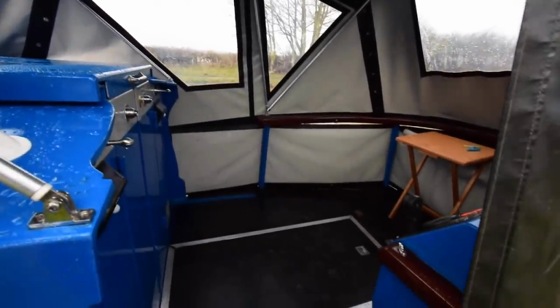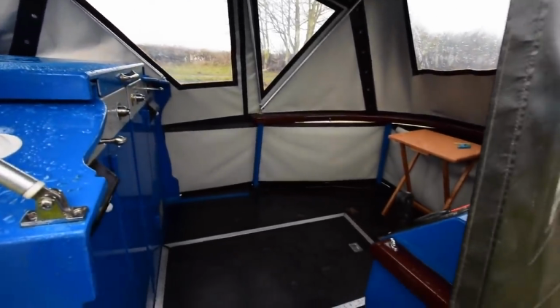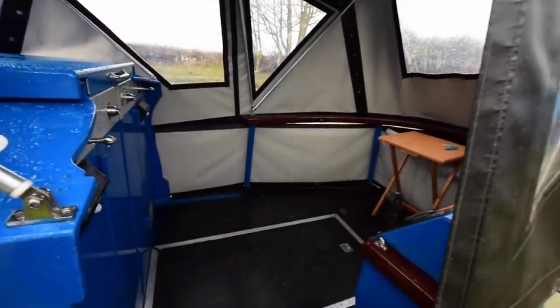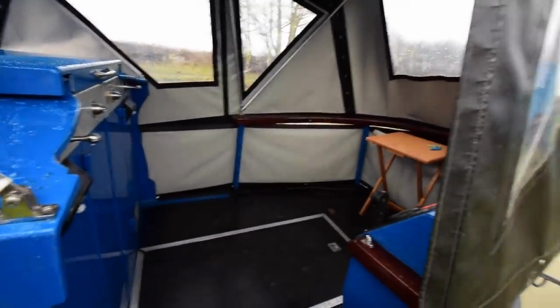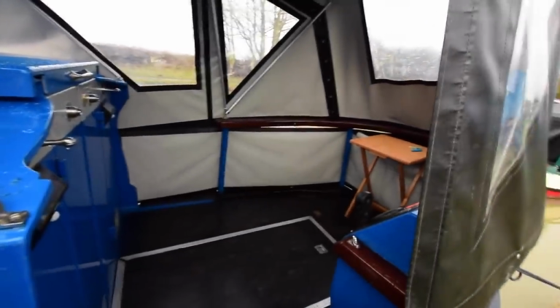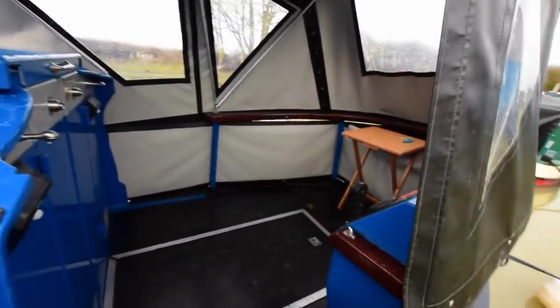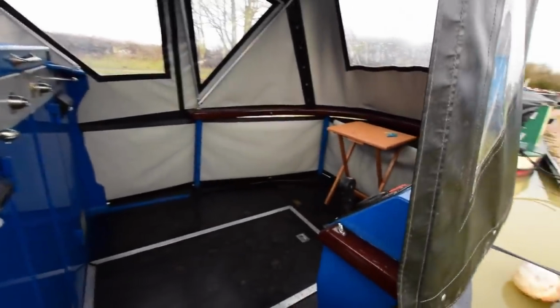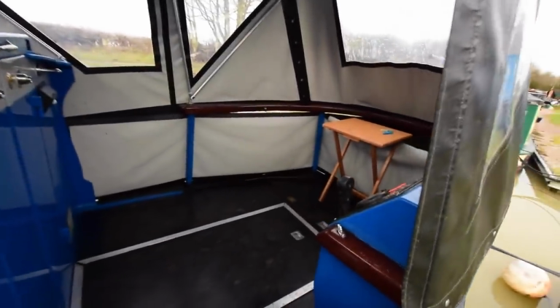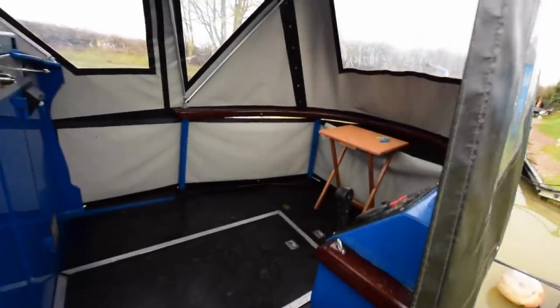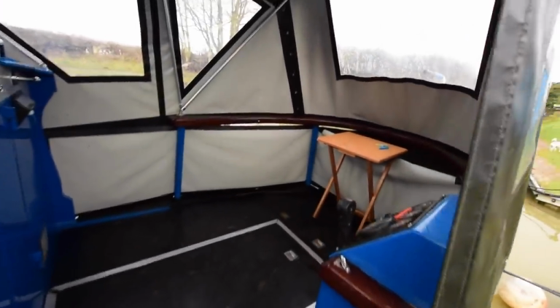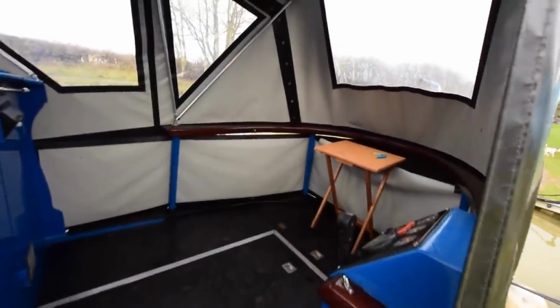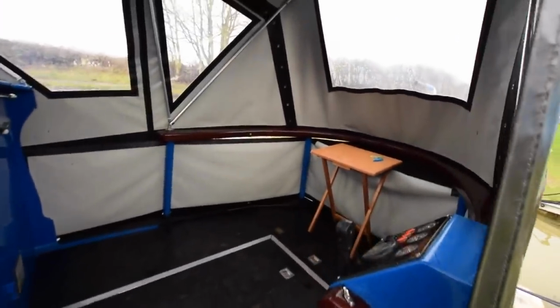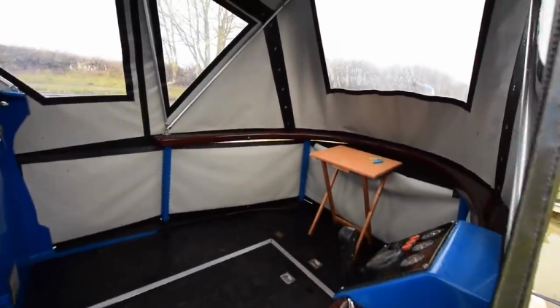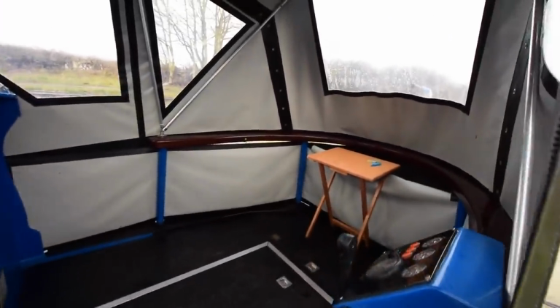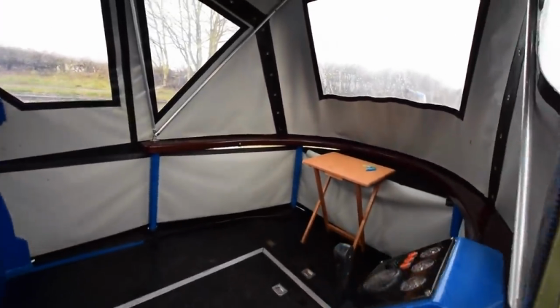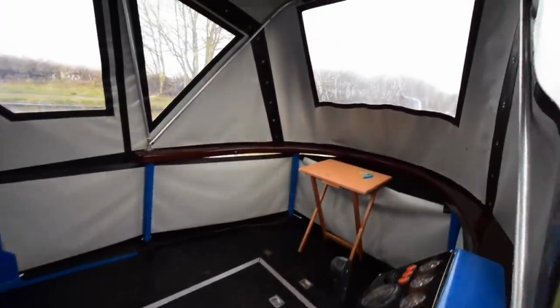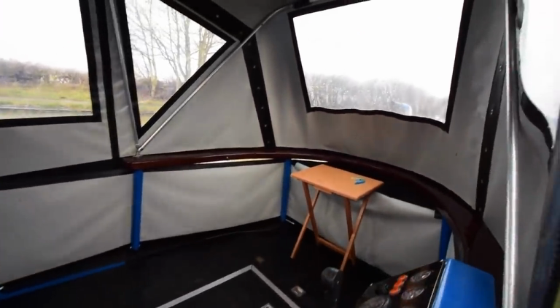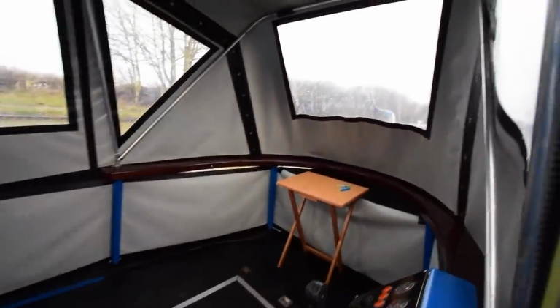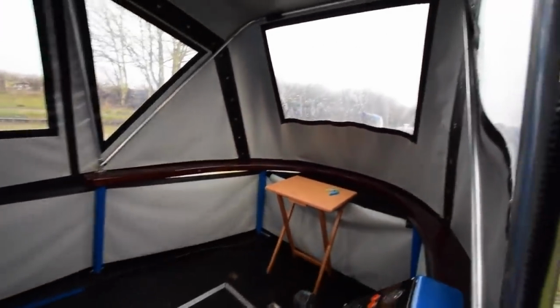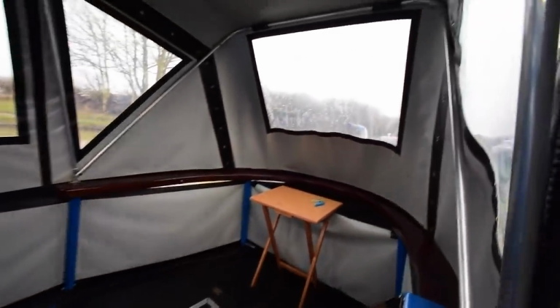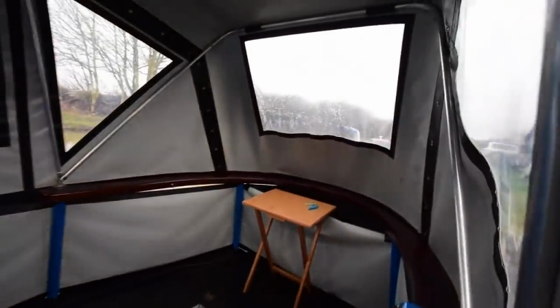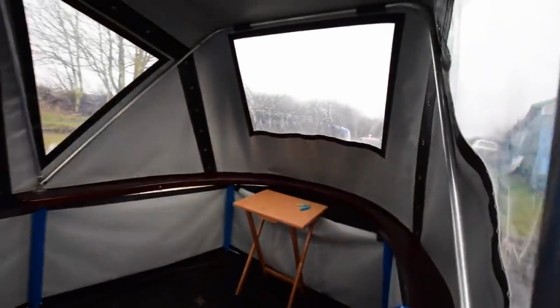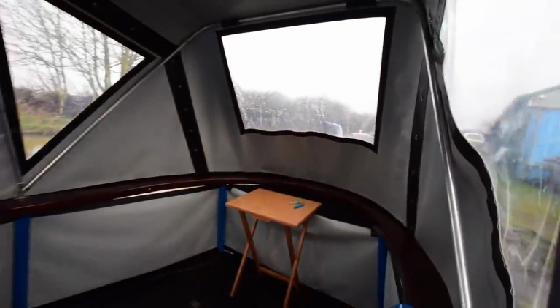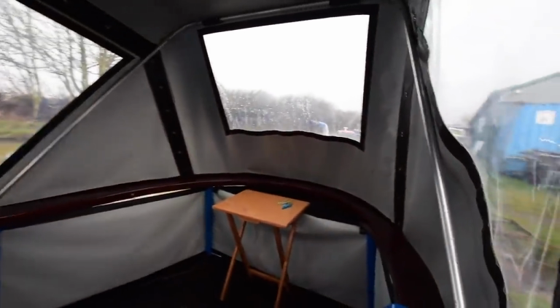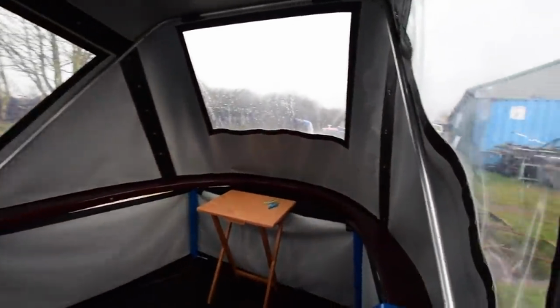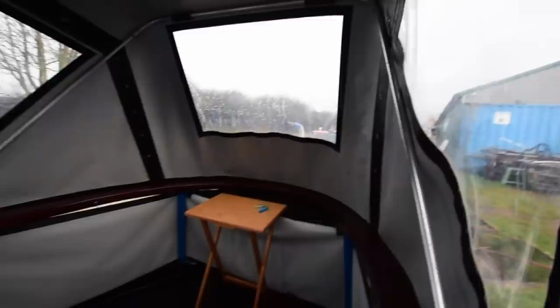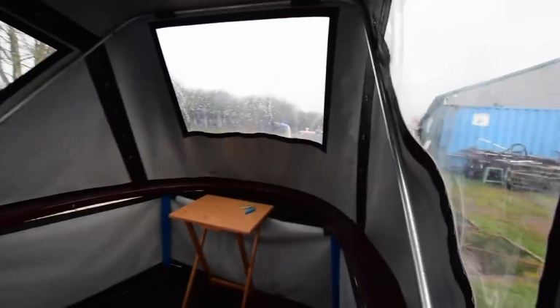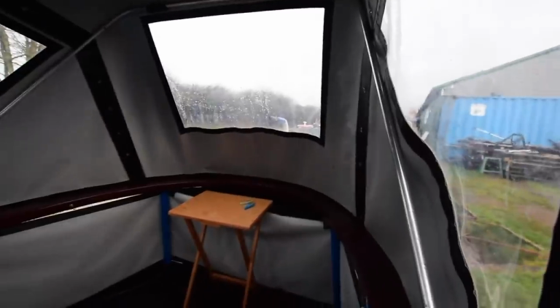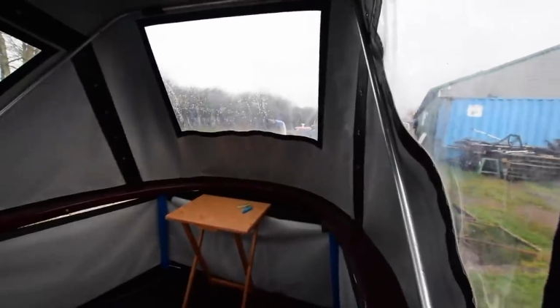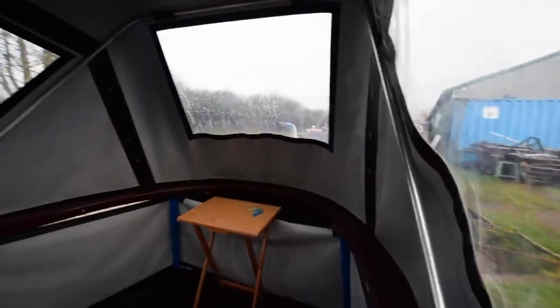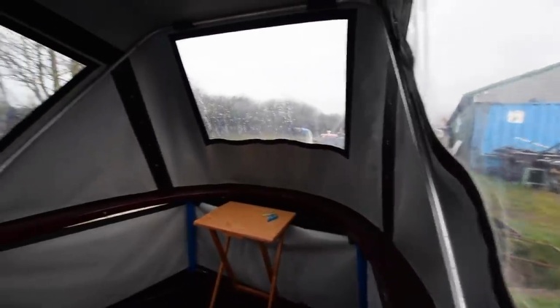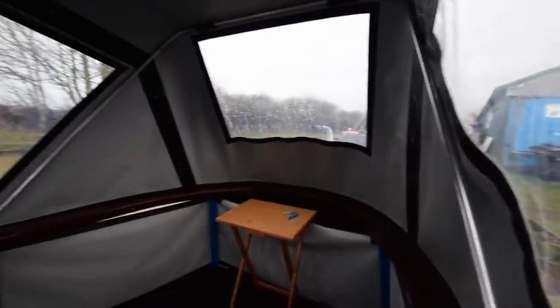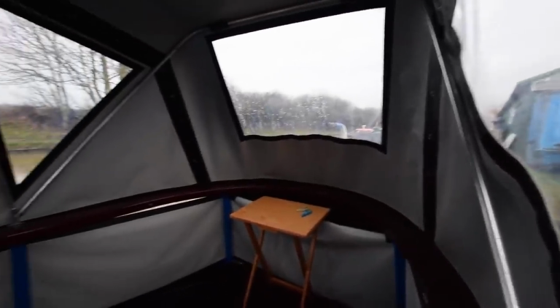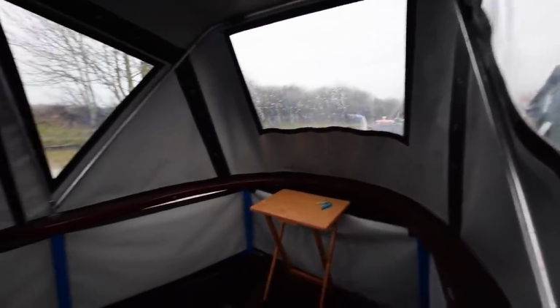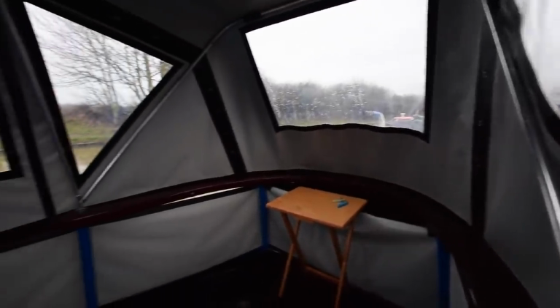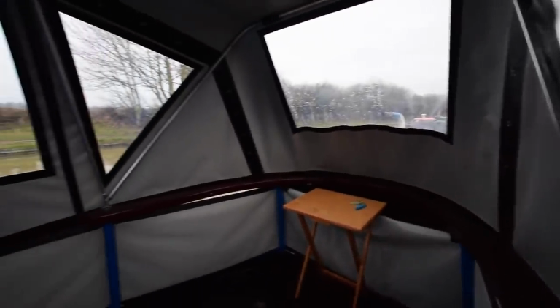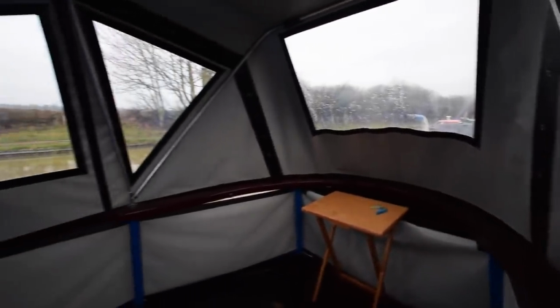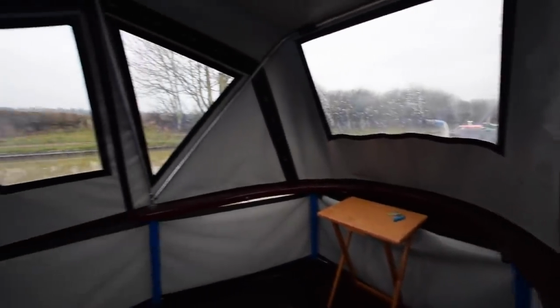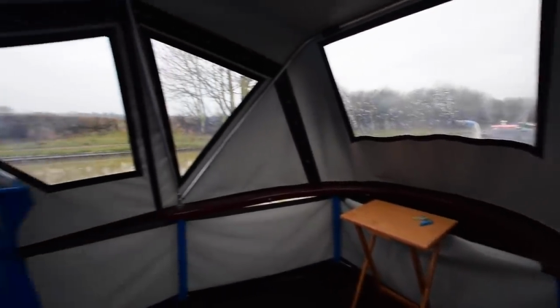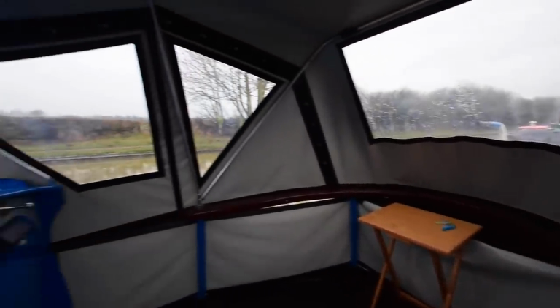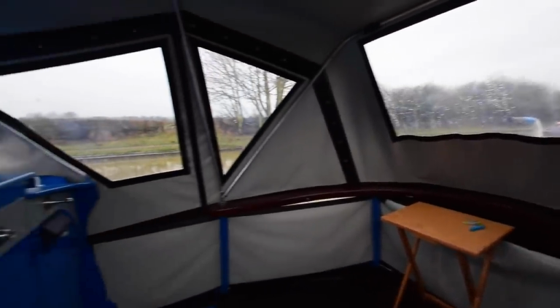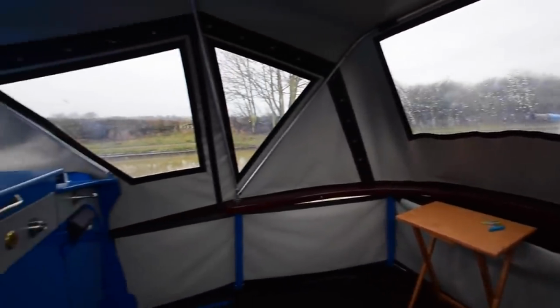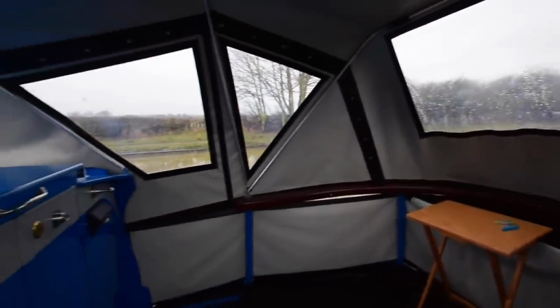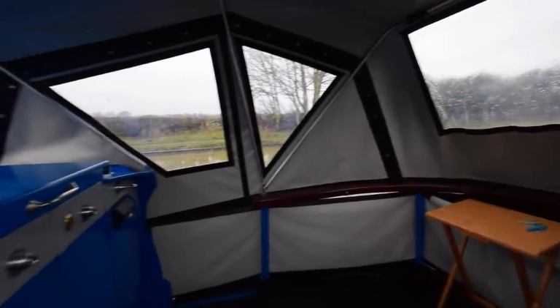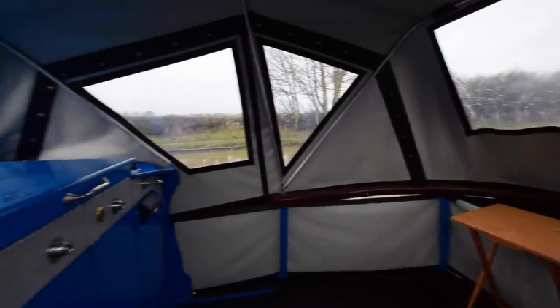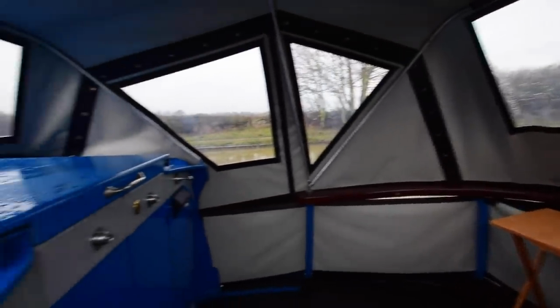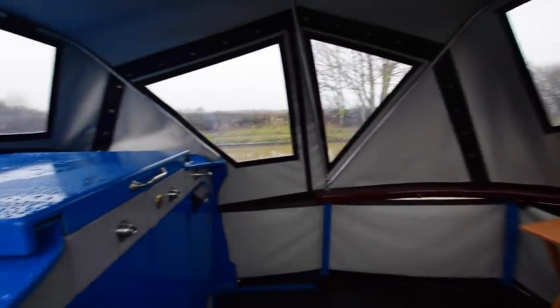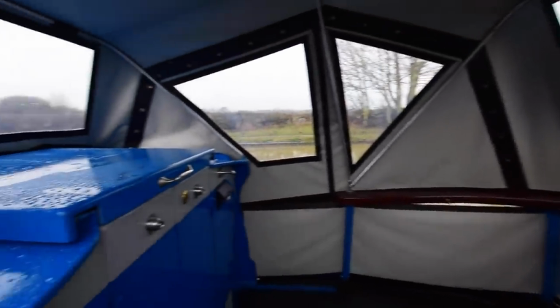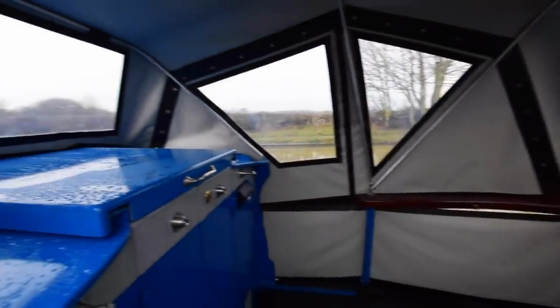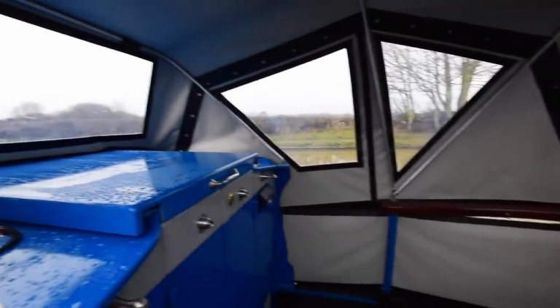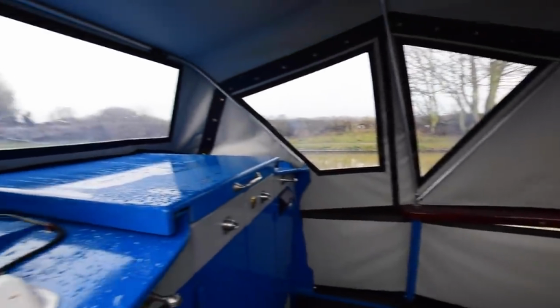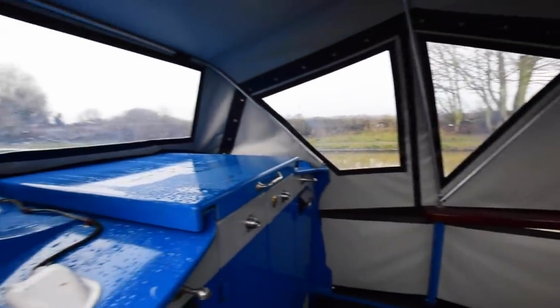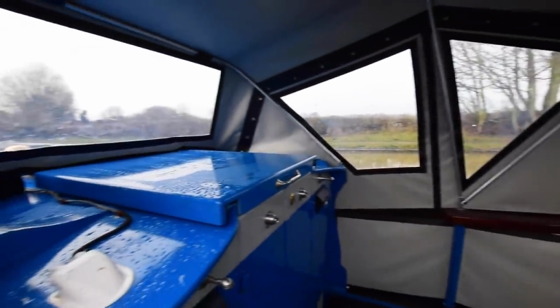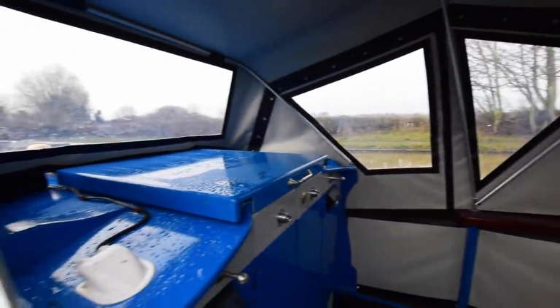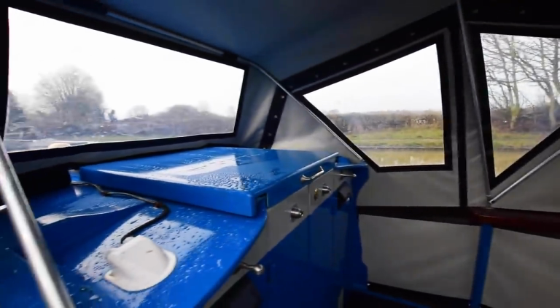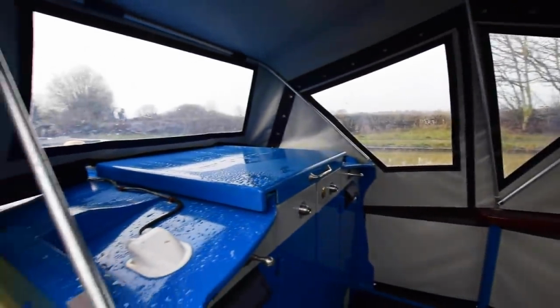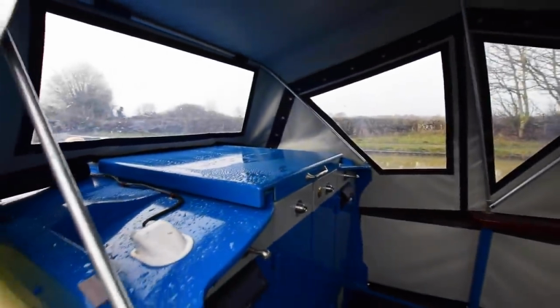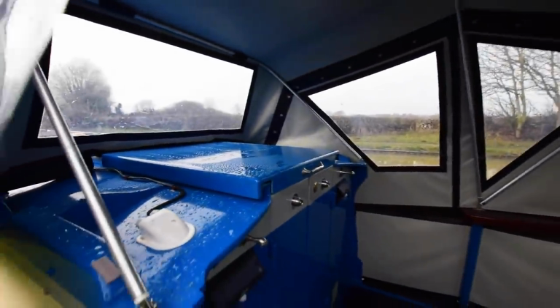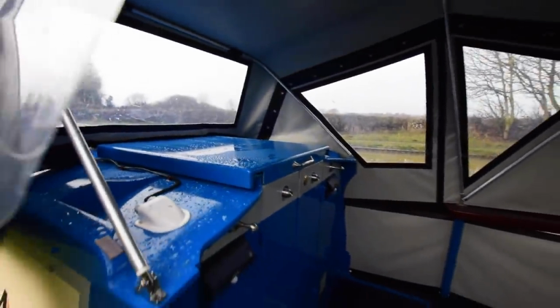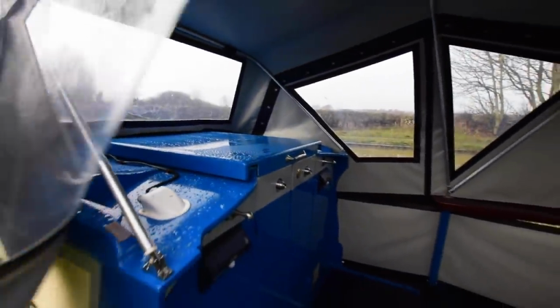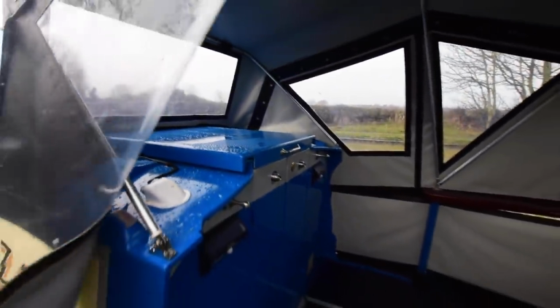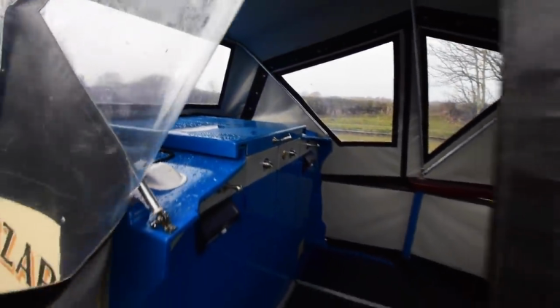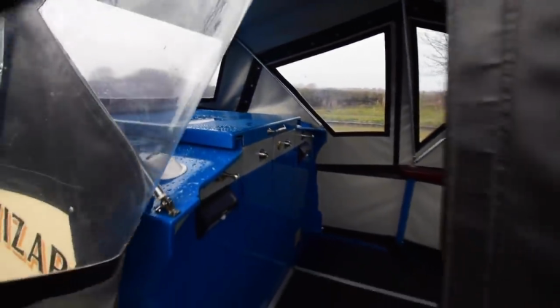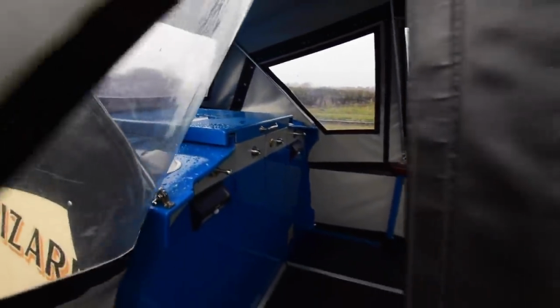The pram hood collapses ever so easily for cruising. Very good head height in there. It's good space if you're a liveaboard — great in the winter, gives you a bit of an outside room.